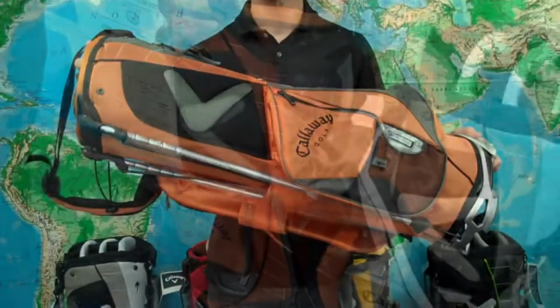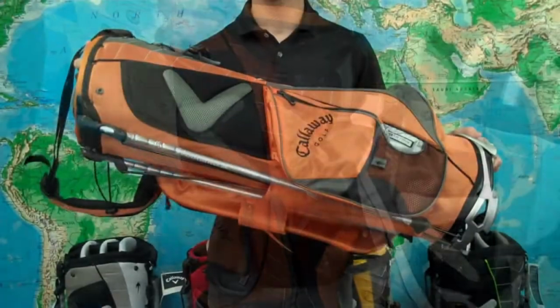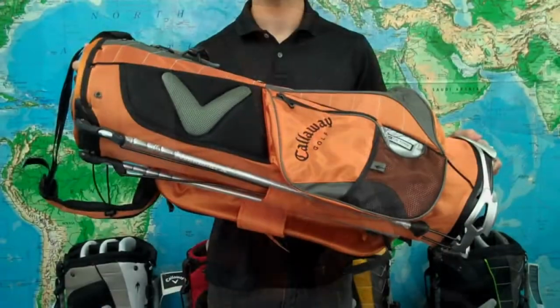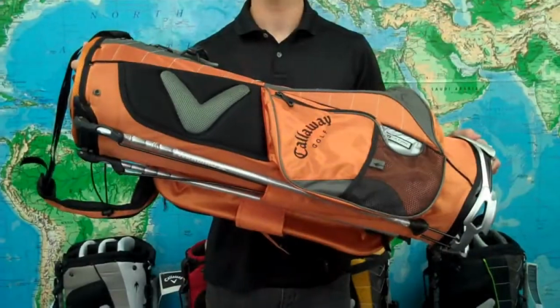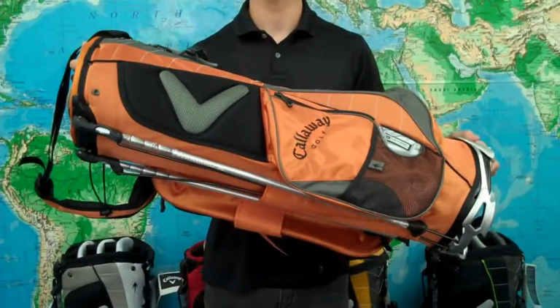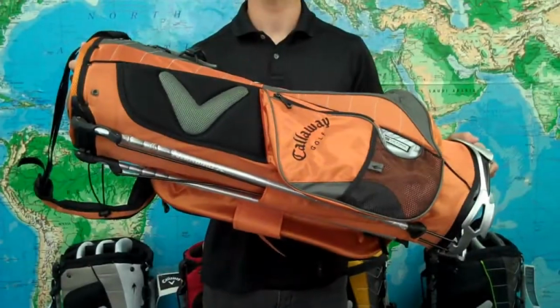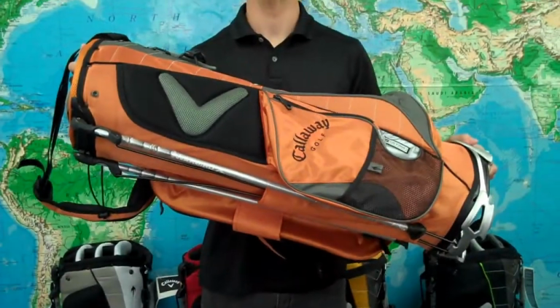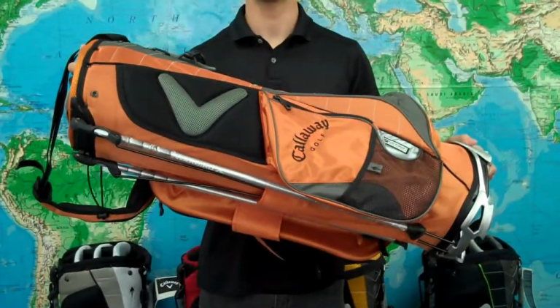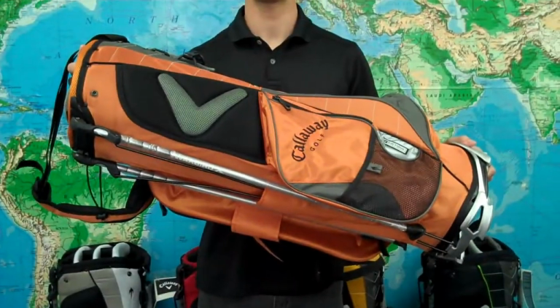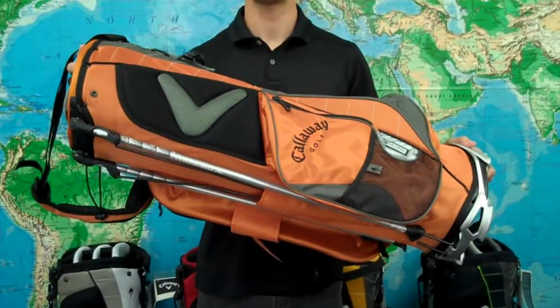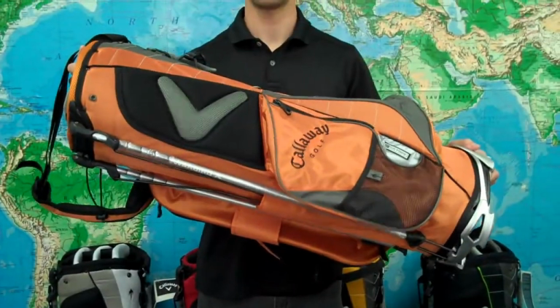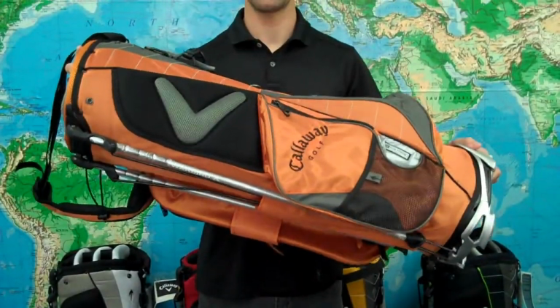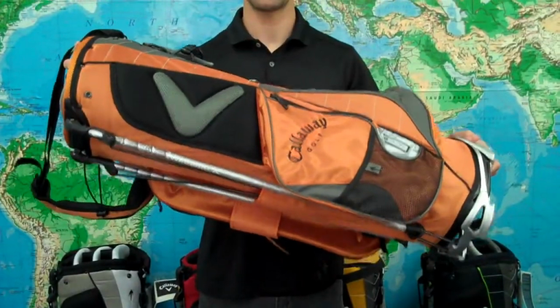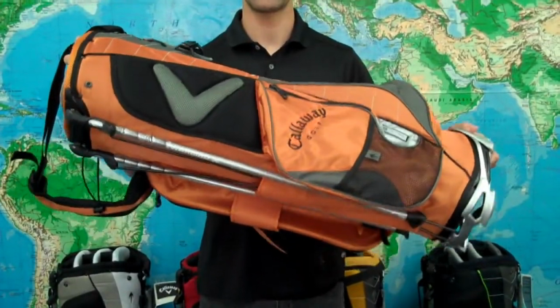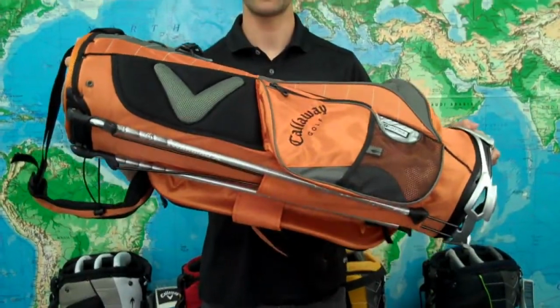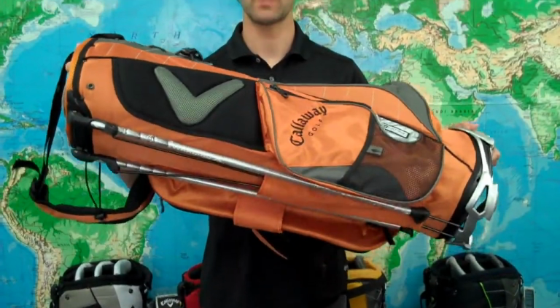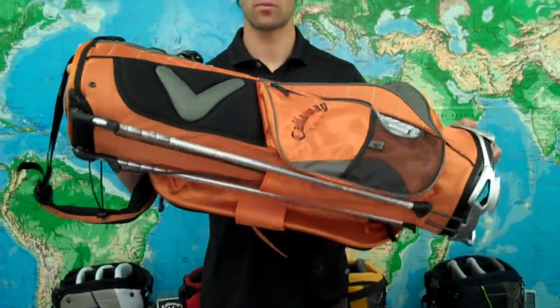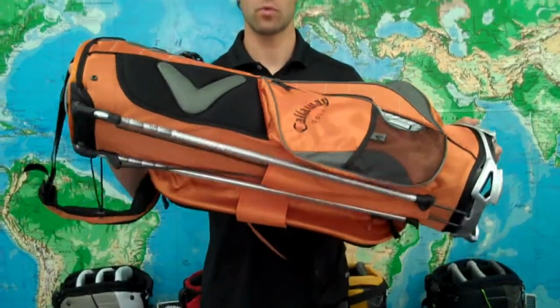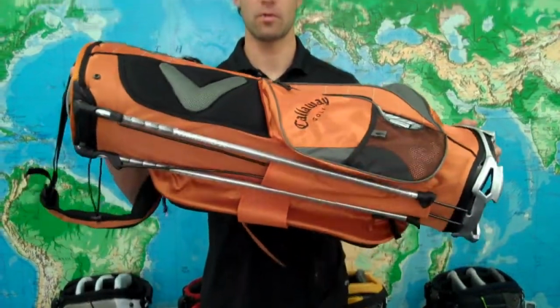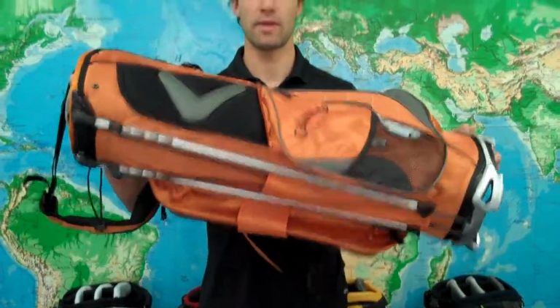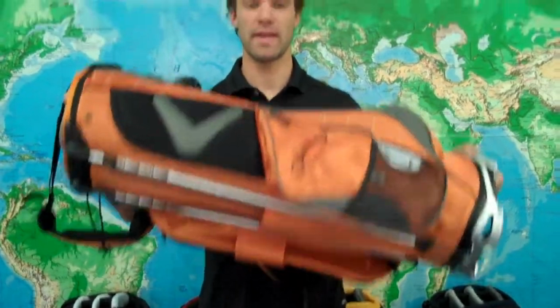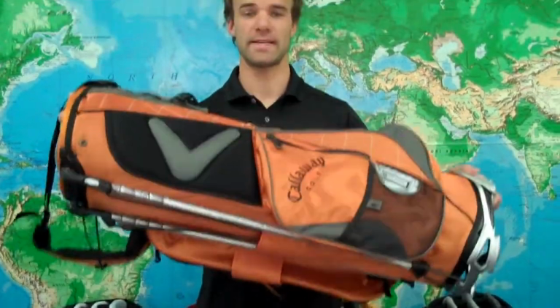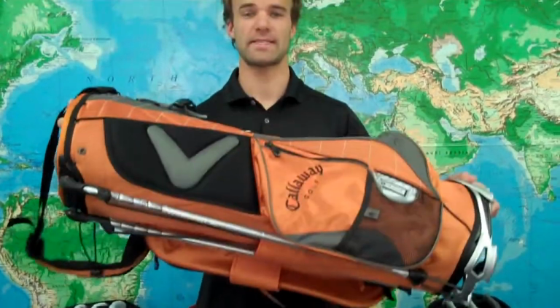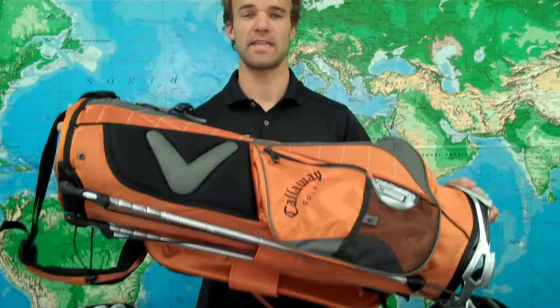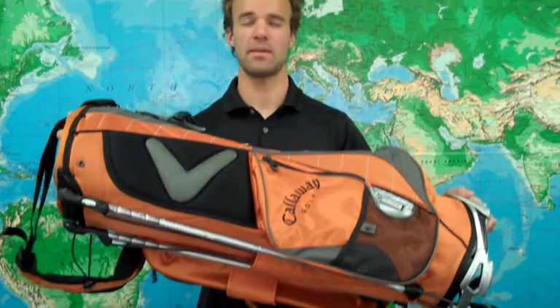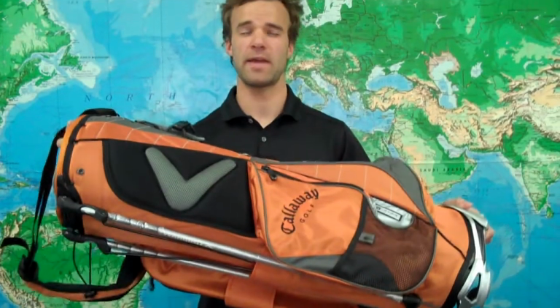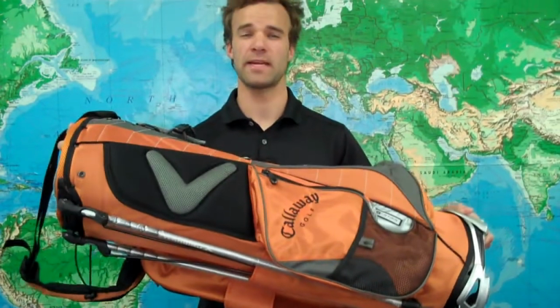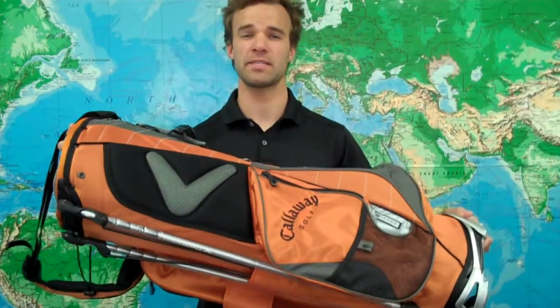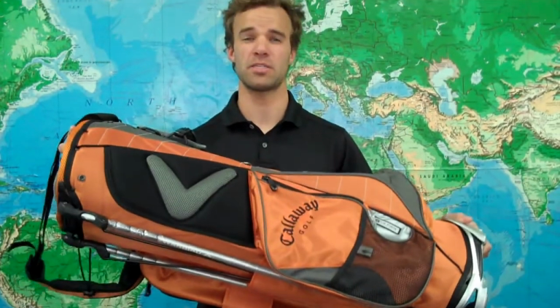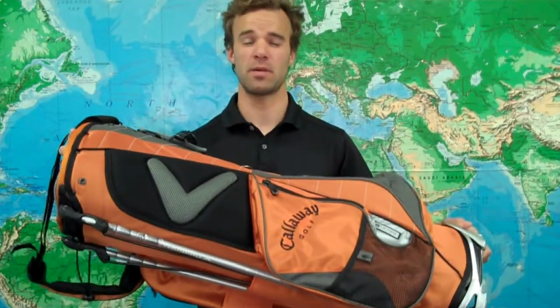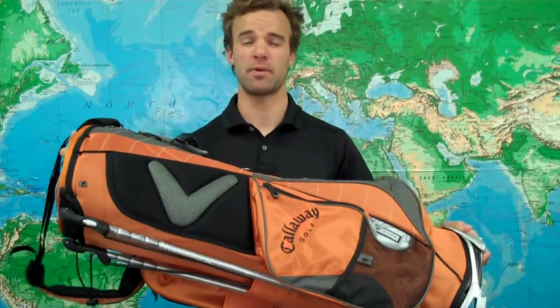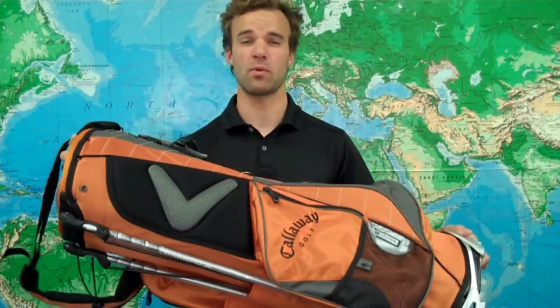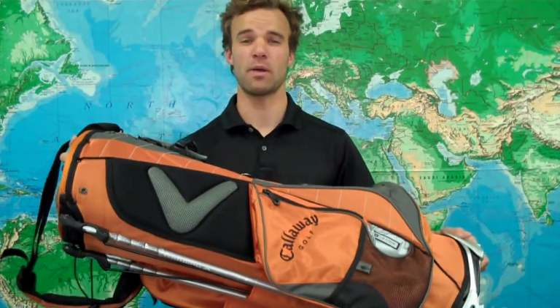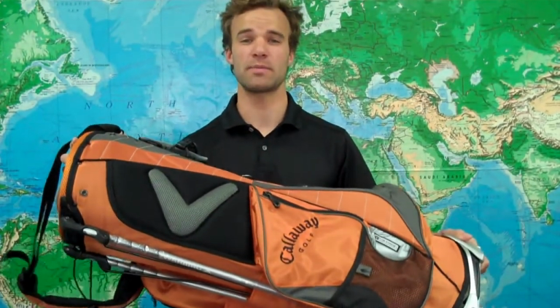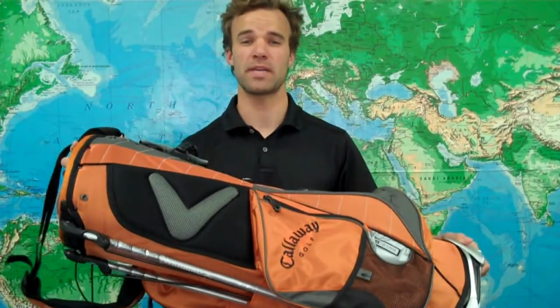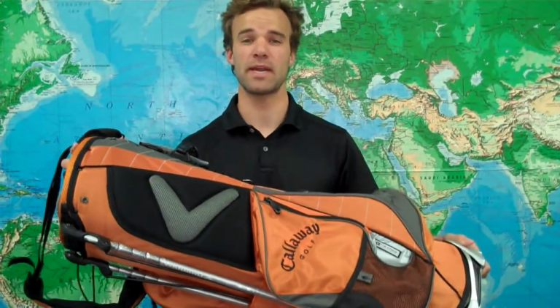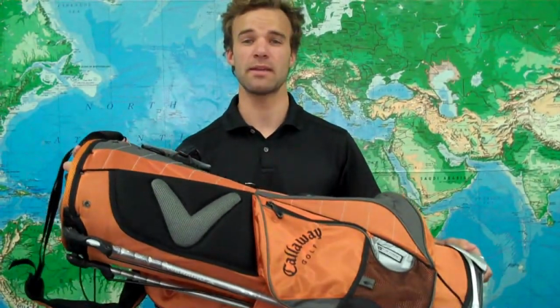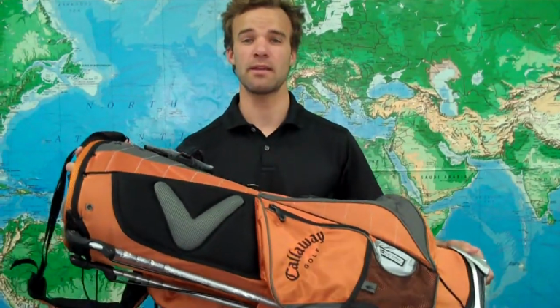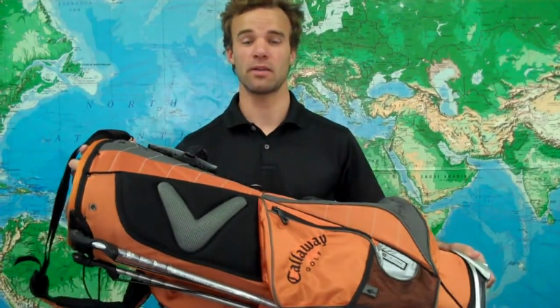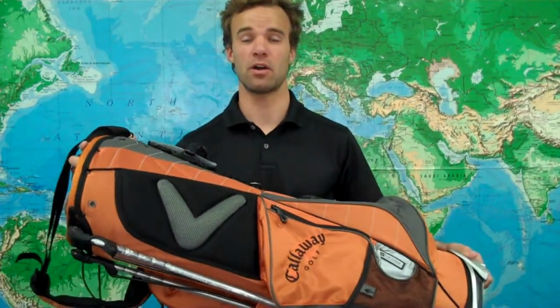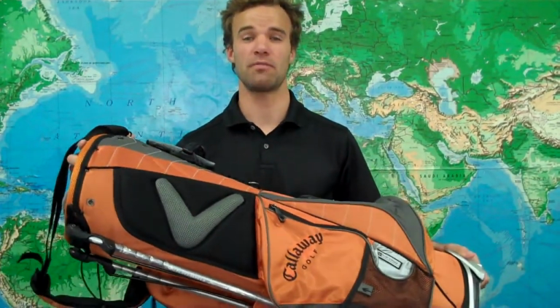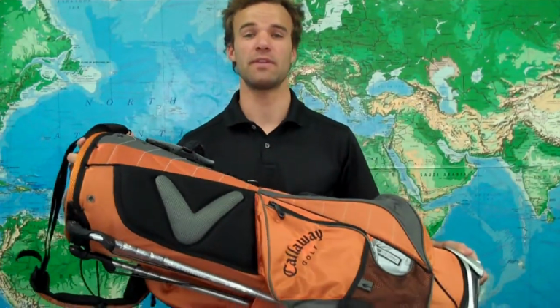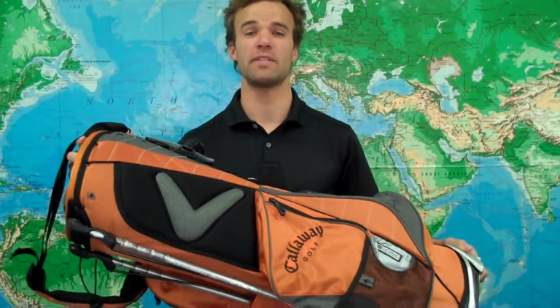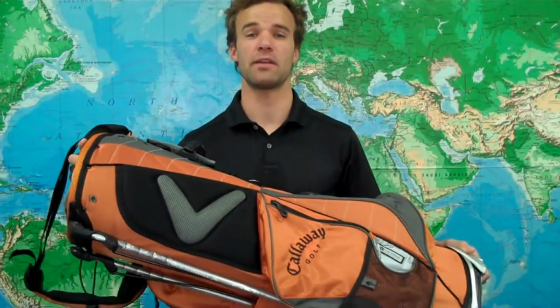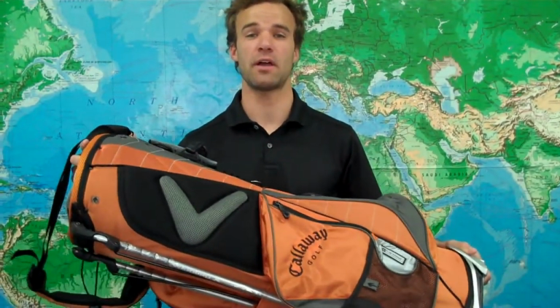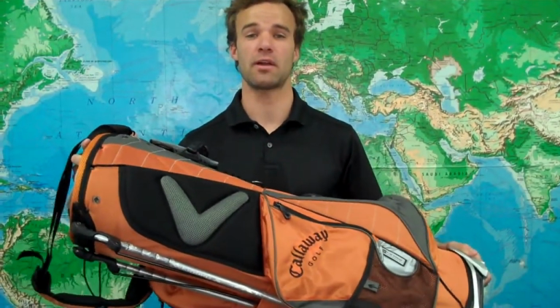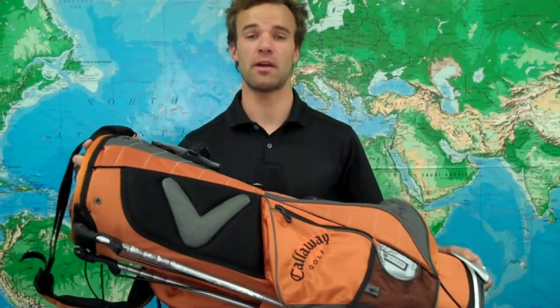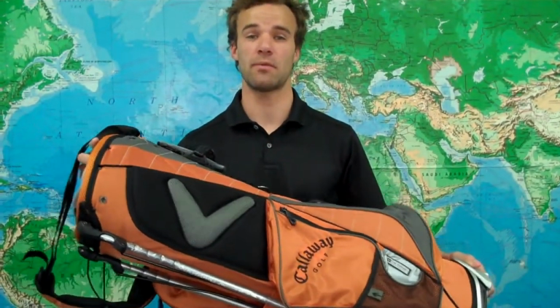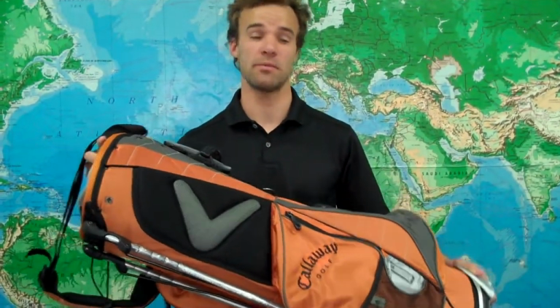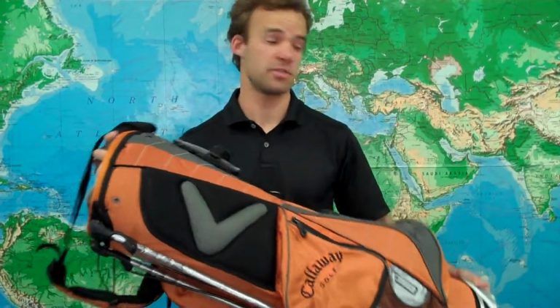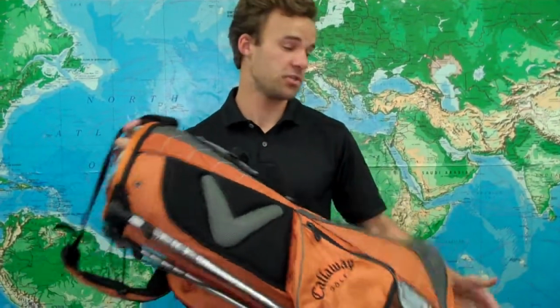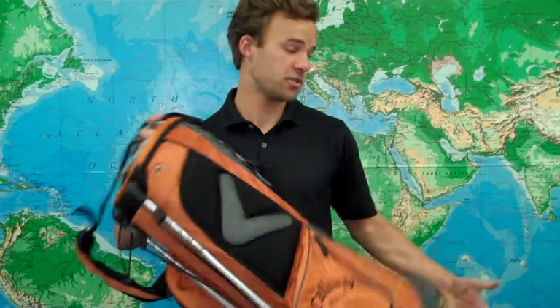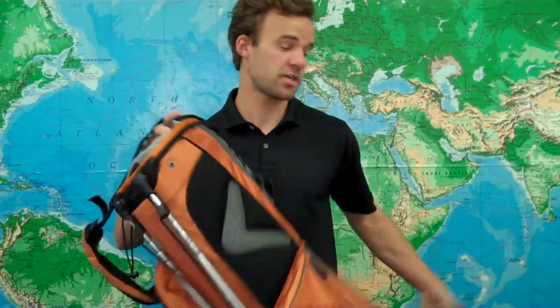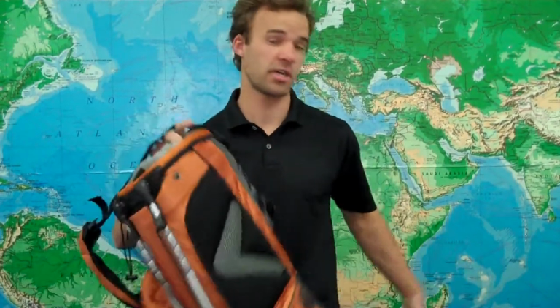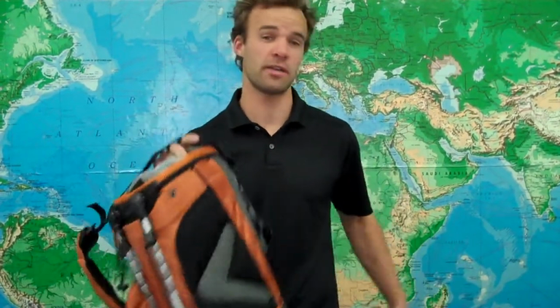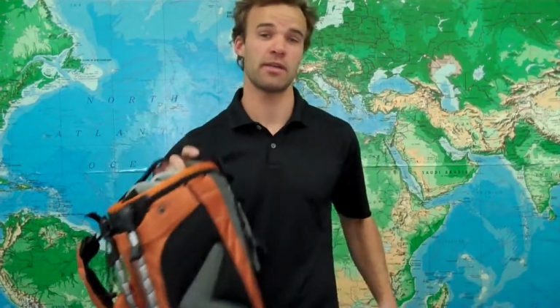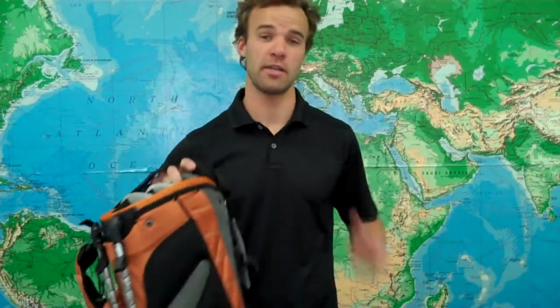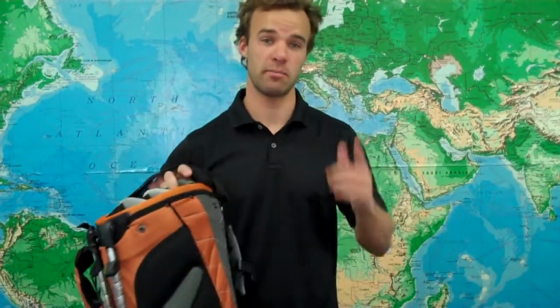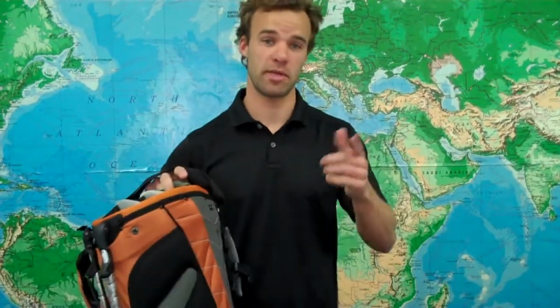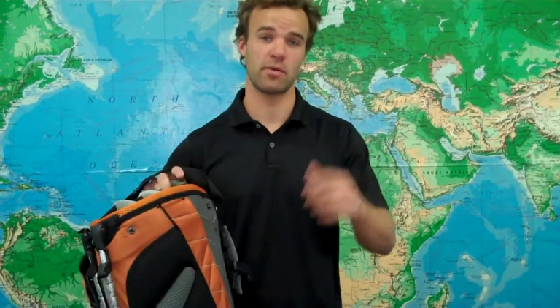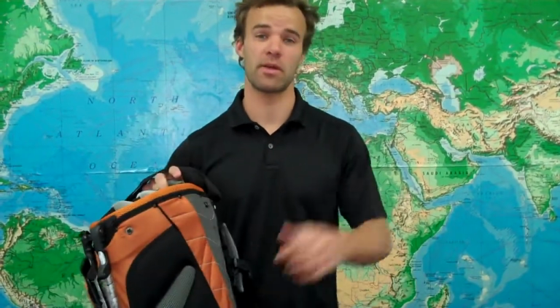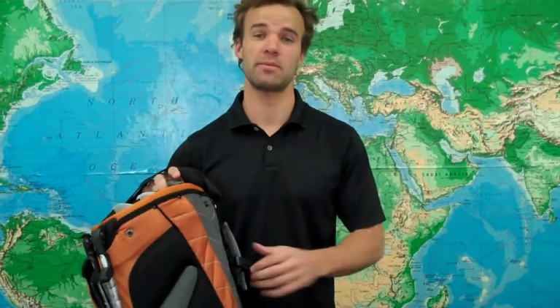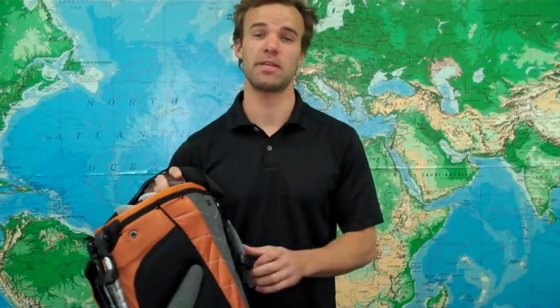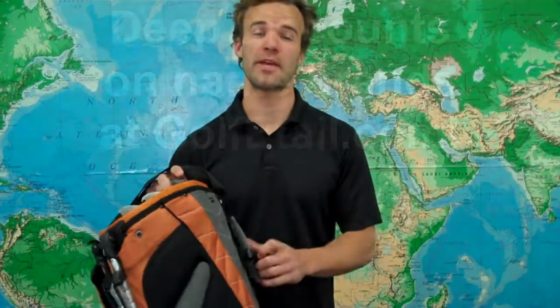Thanks for watching guys. These are the Callaway Warbird X Stand Bags. Jump on our website Golfetail.com, choose your color and pick one up today.